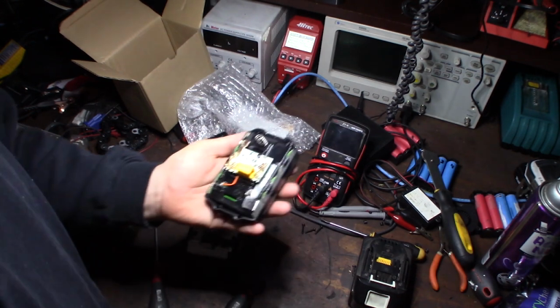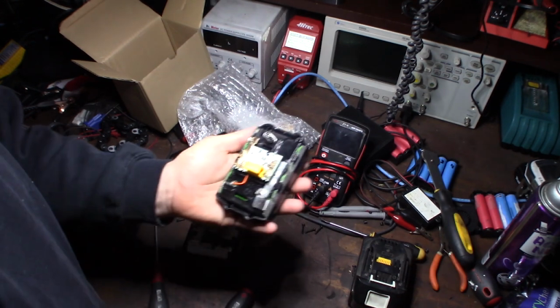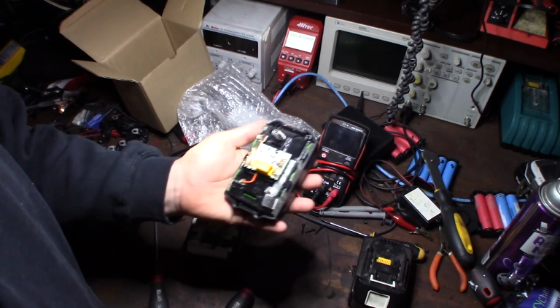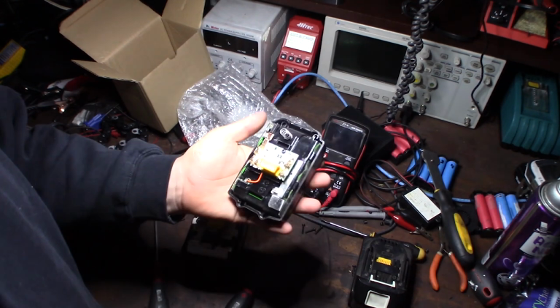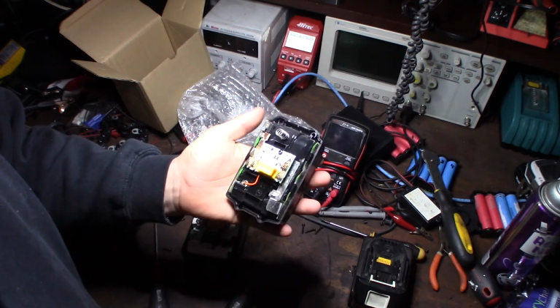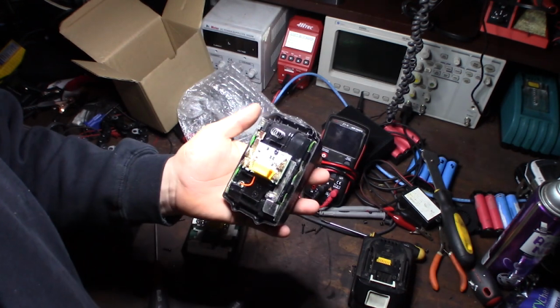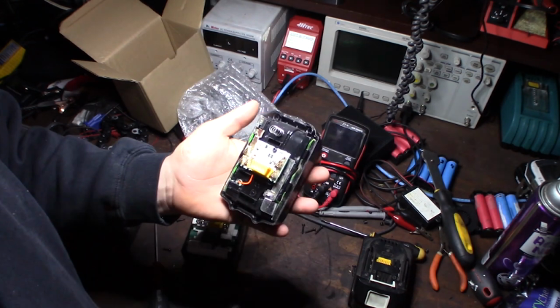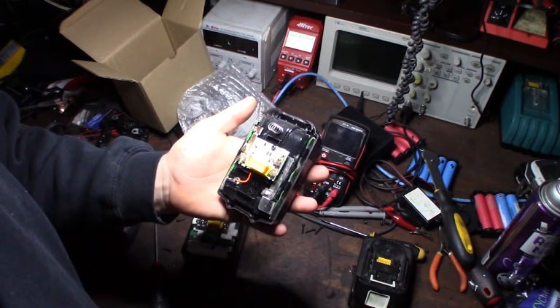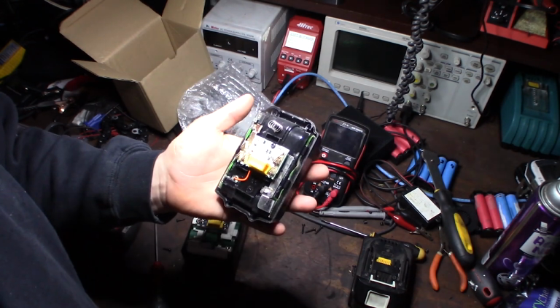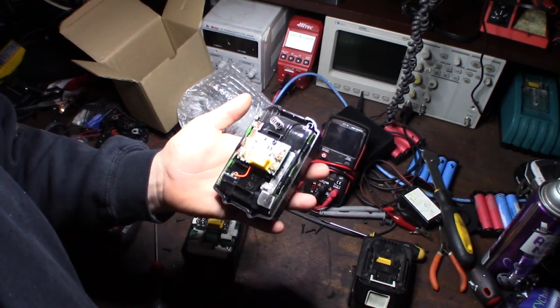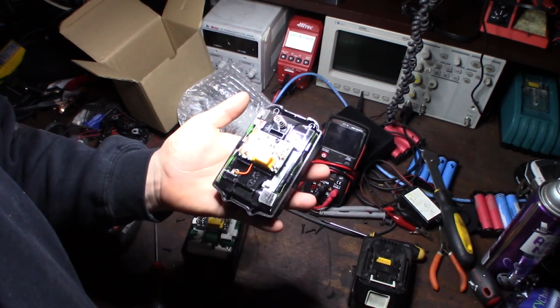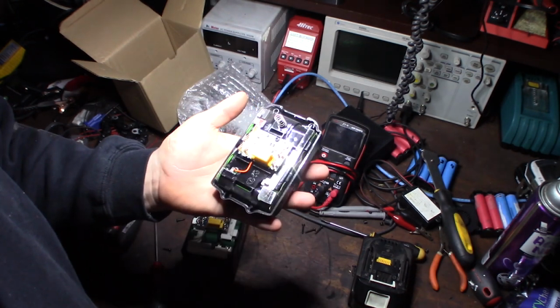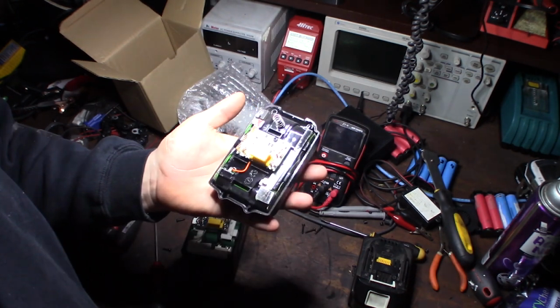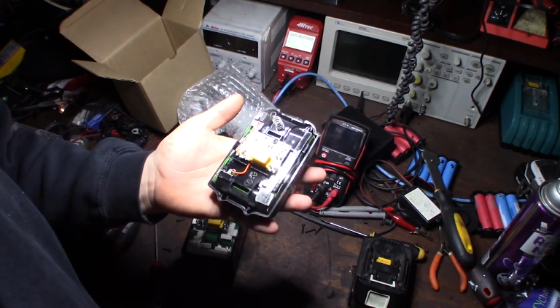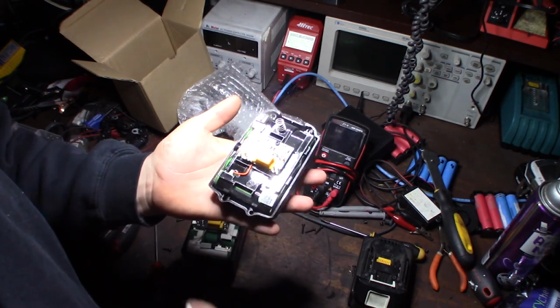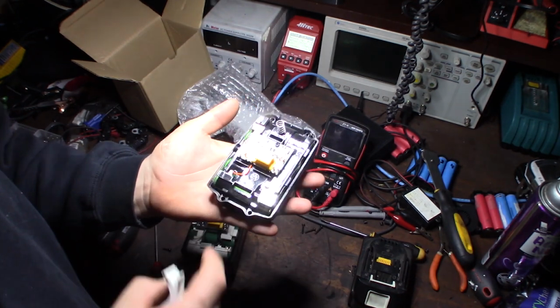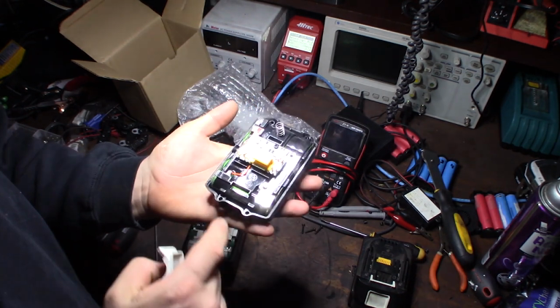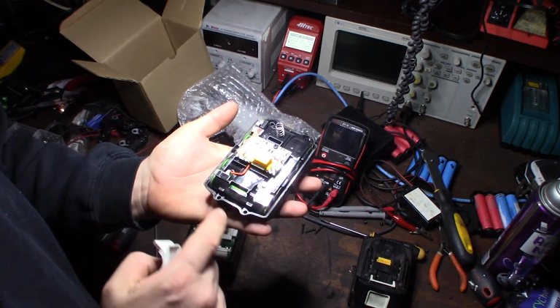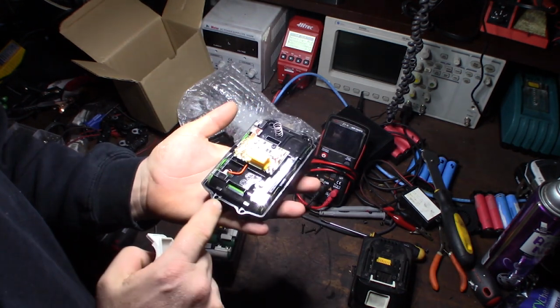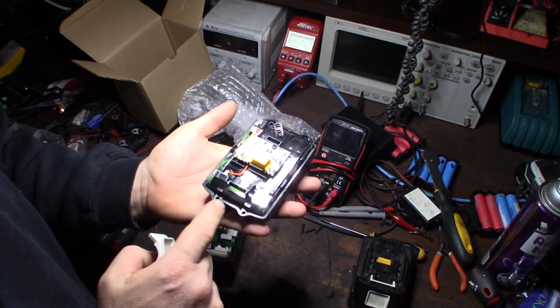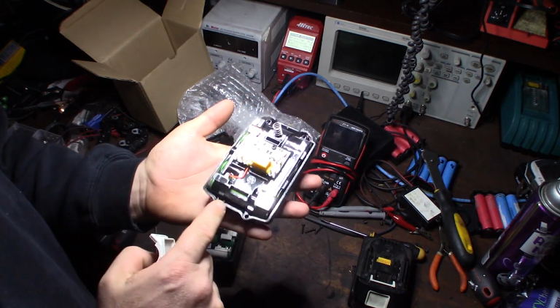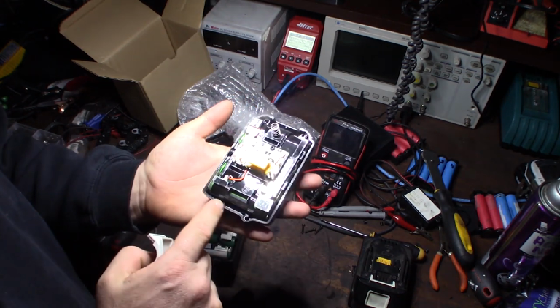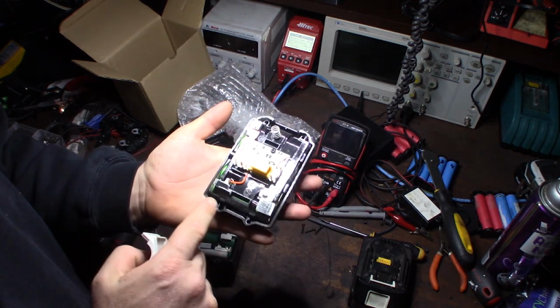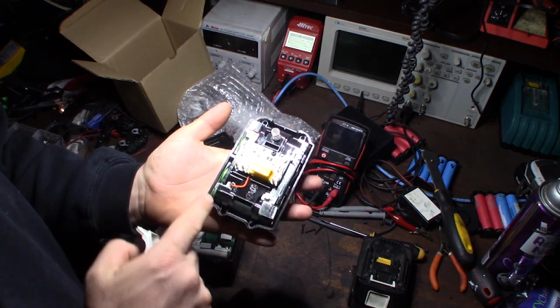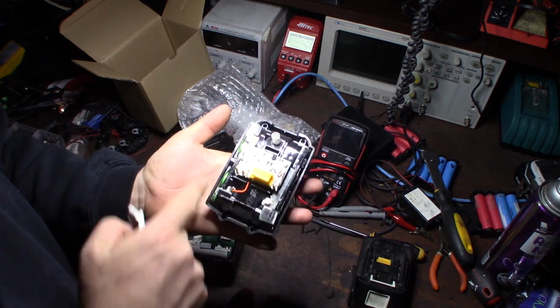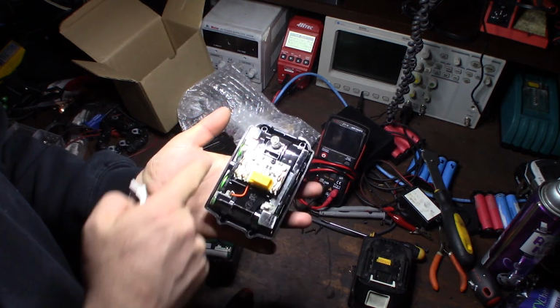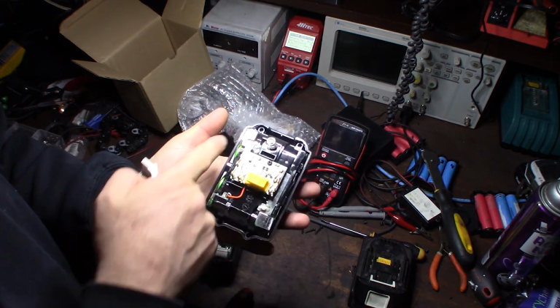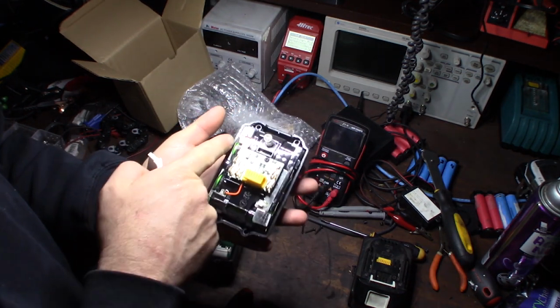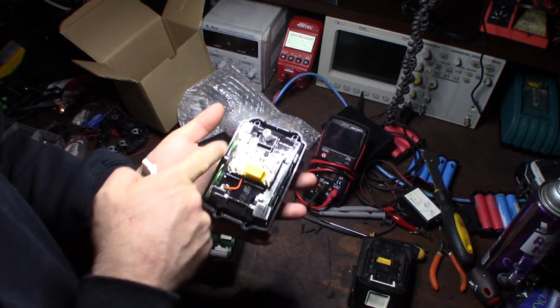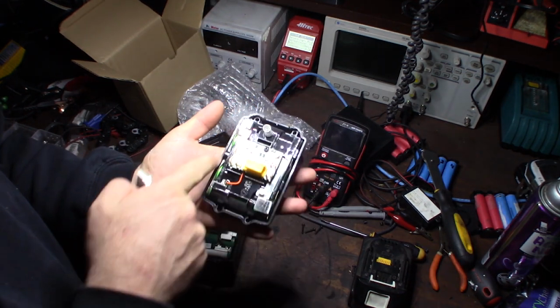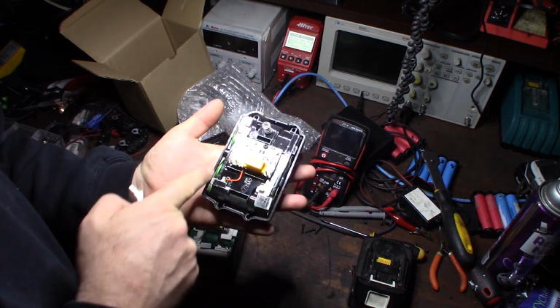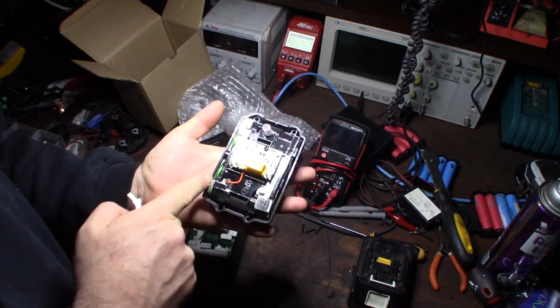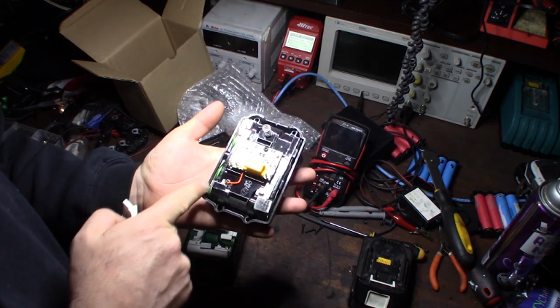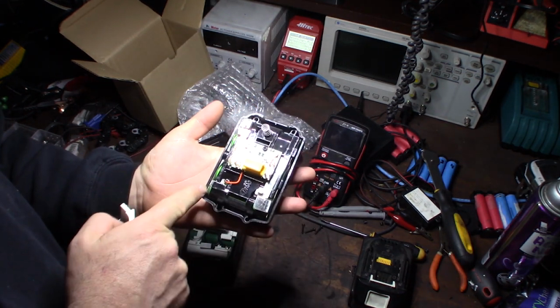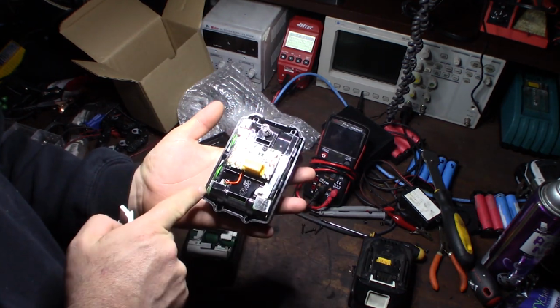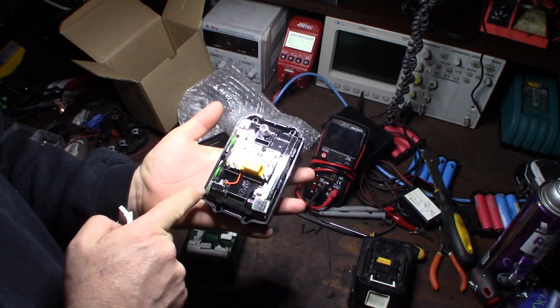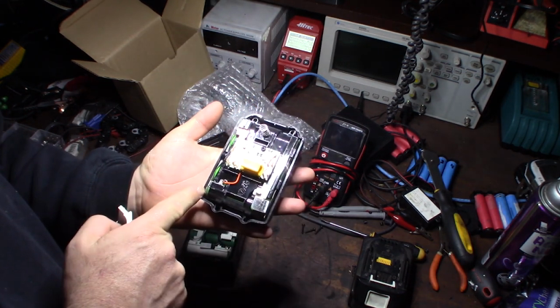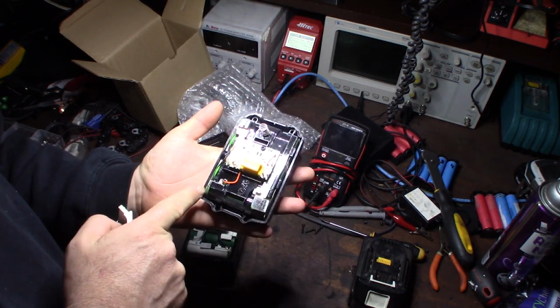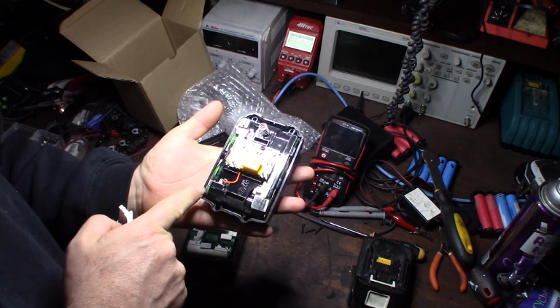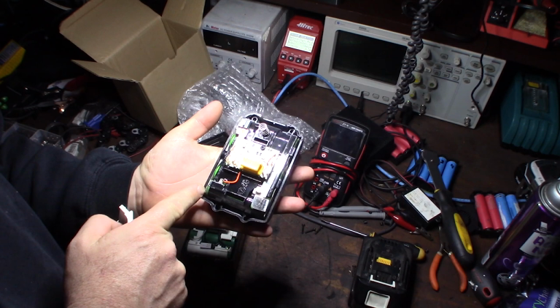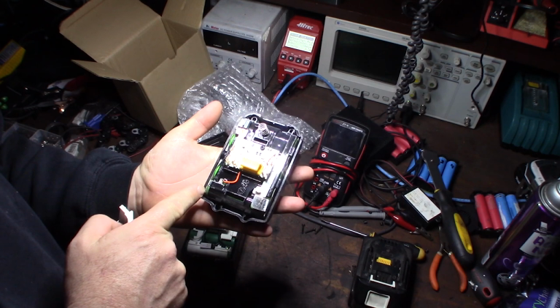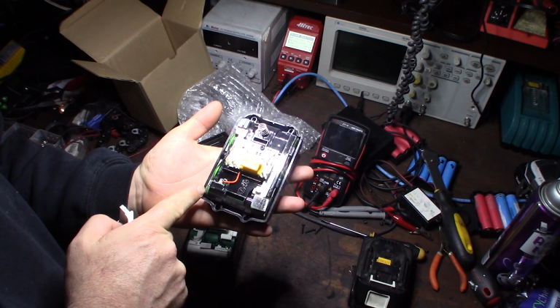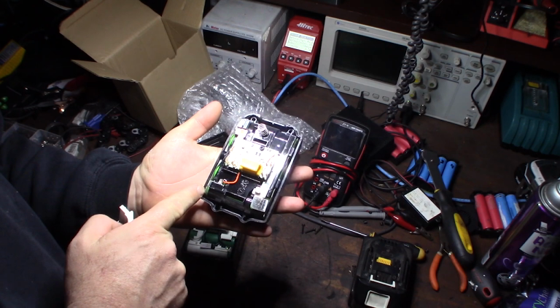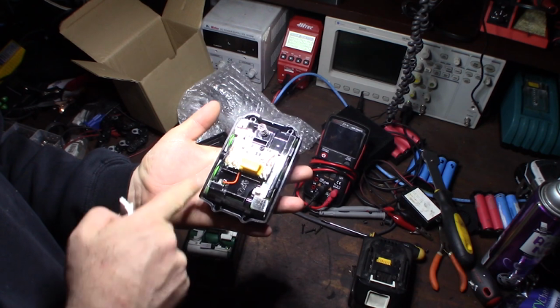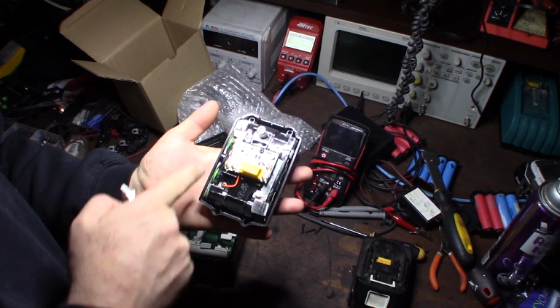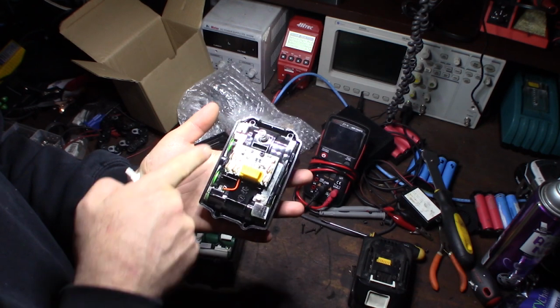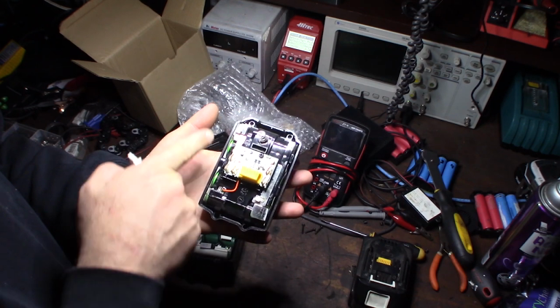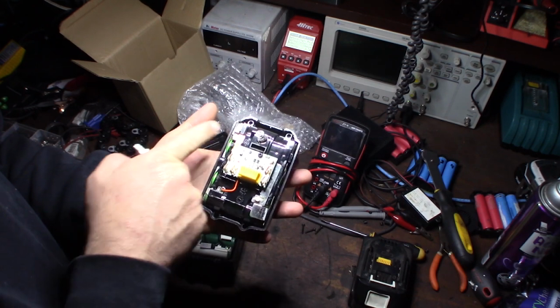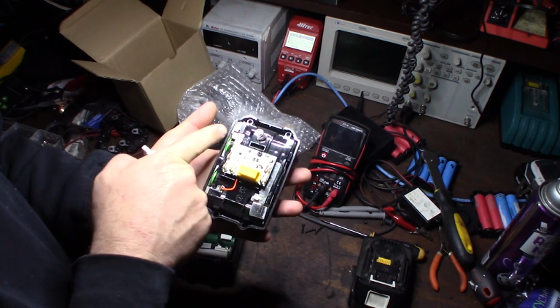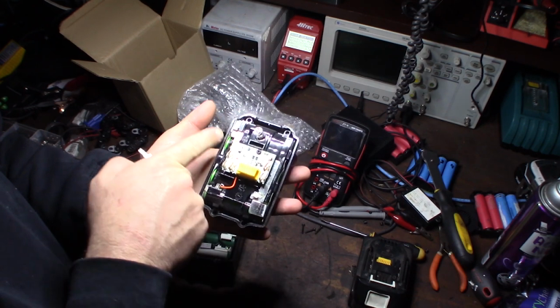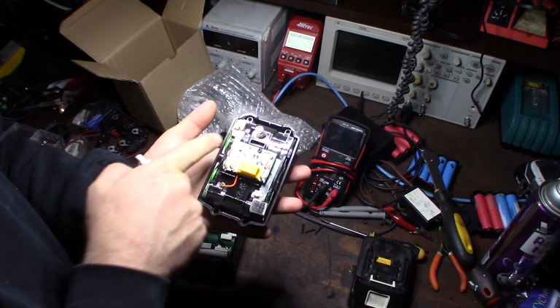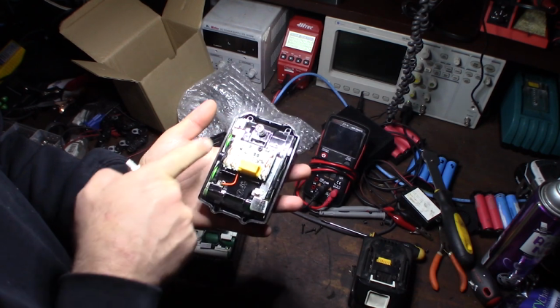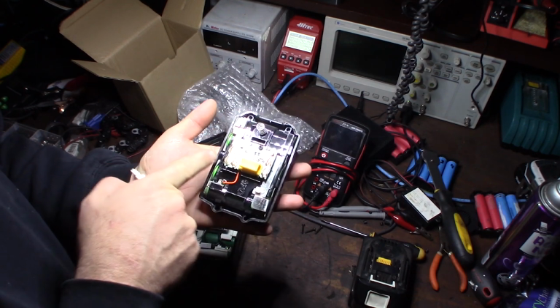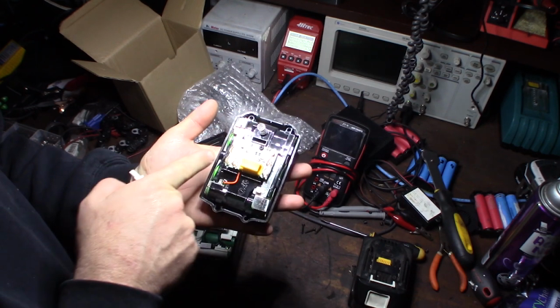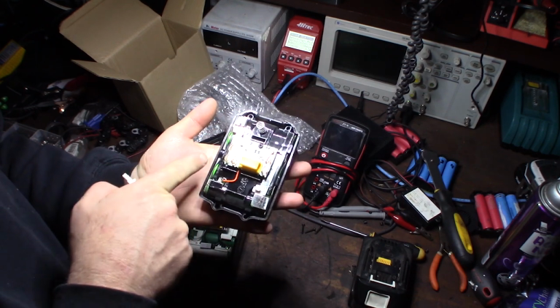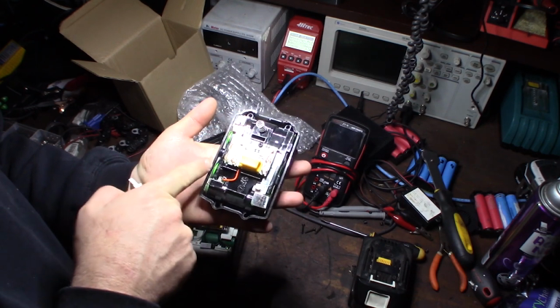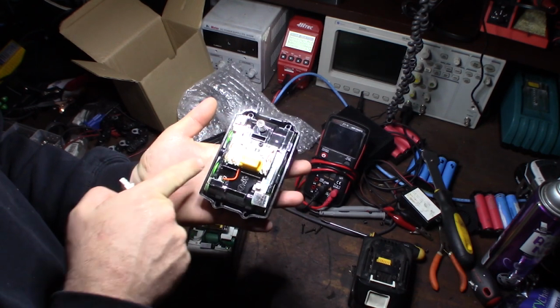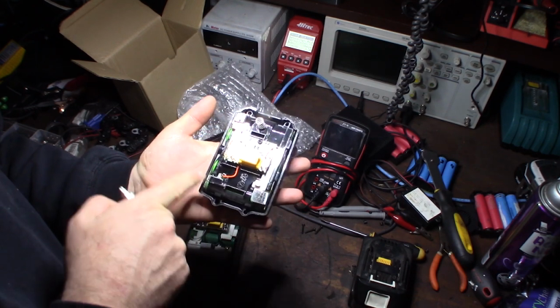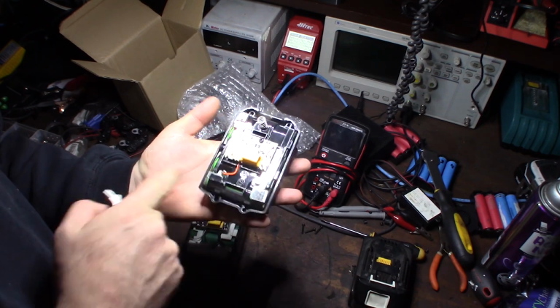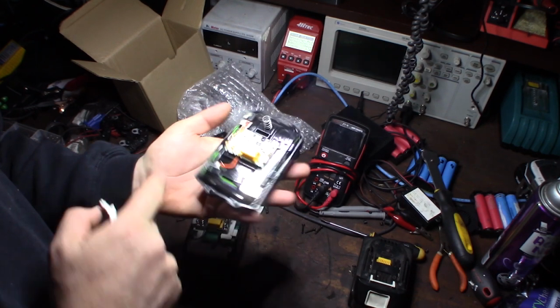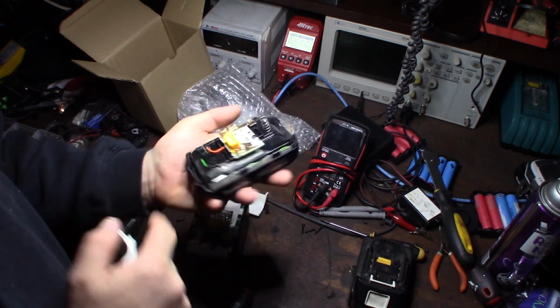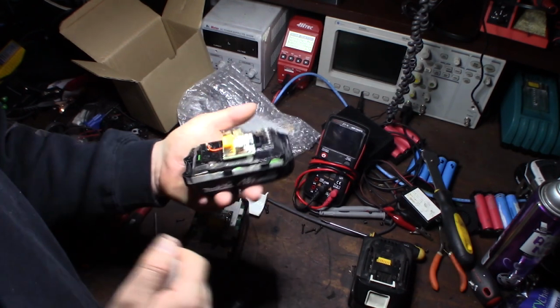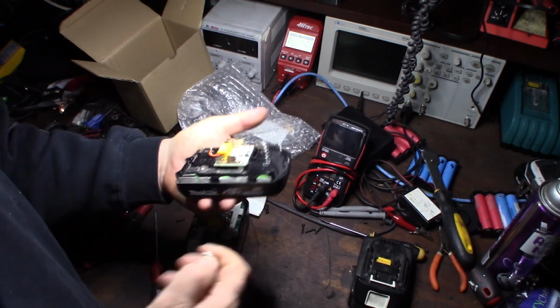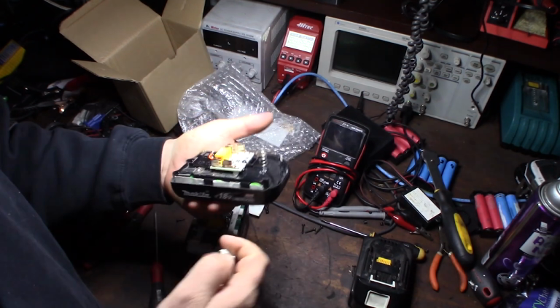Here's a closer look. Because the battery is so small, you get one, two, three, four, five cells in this pack.